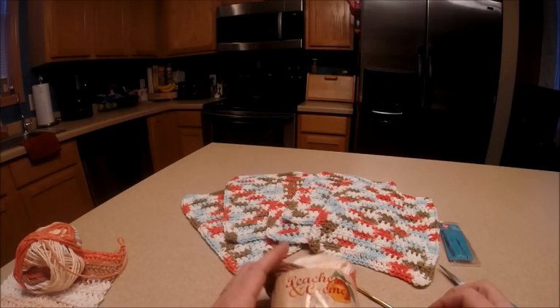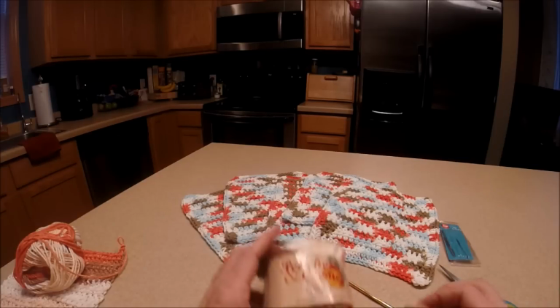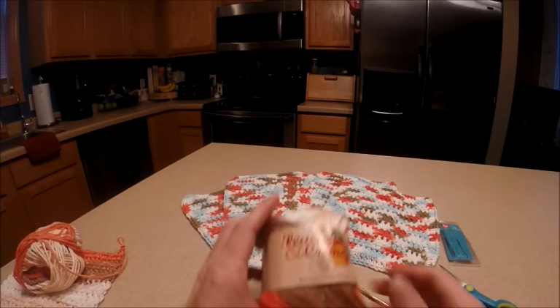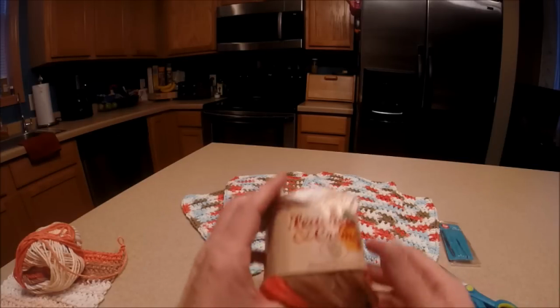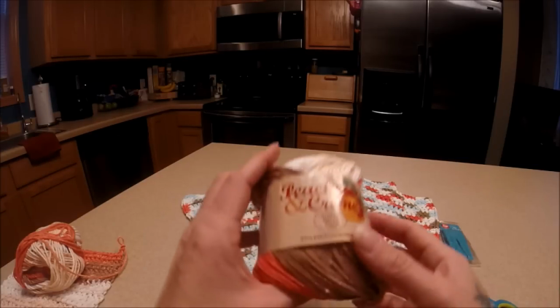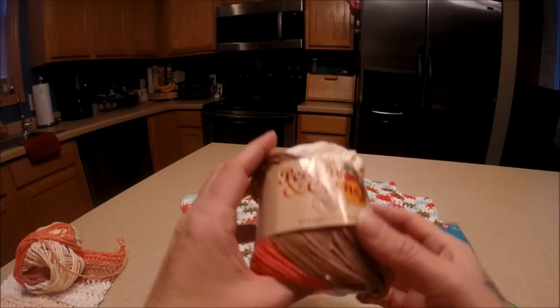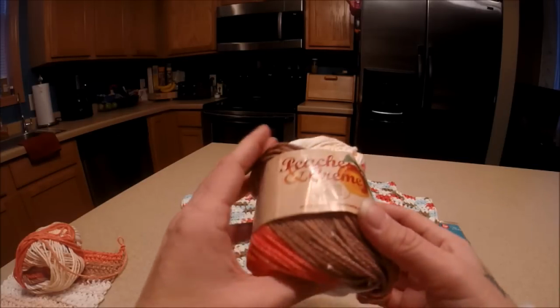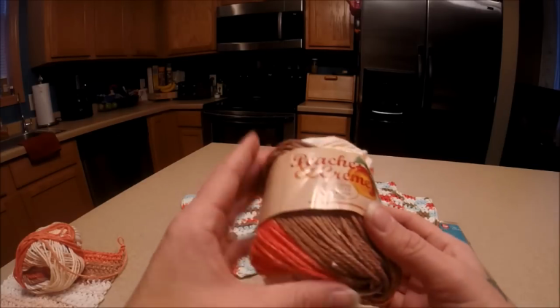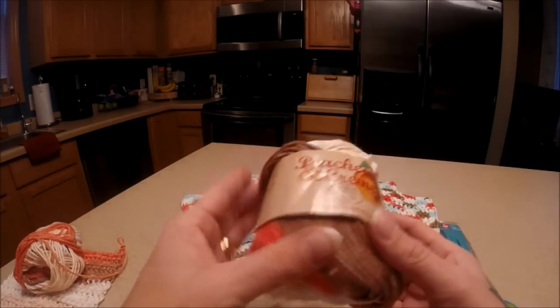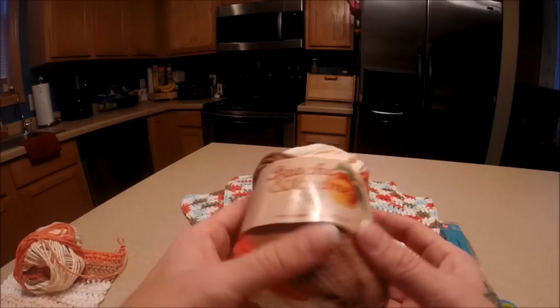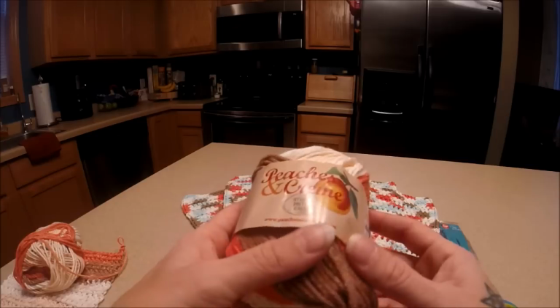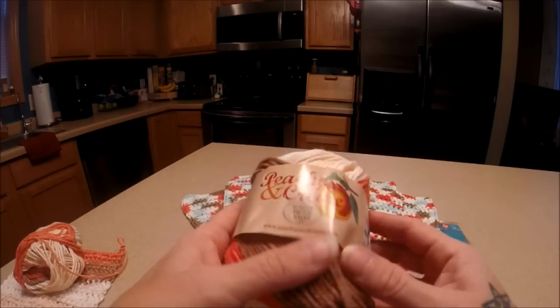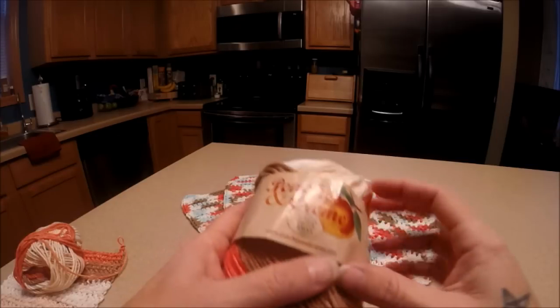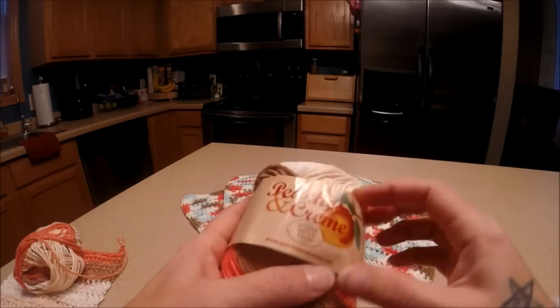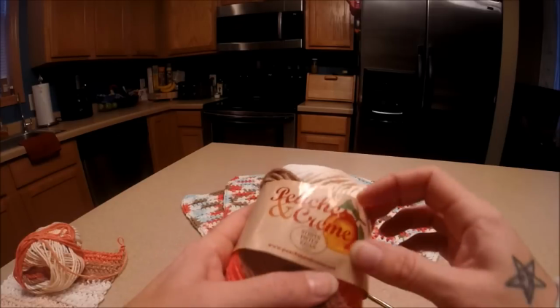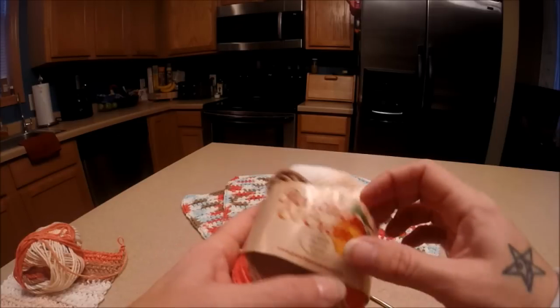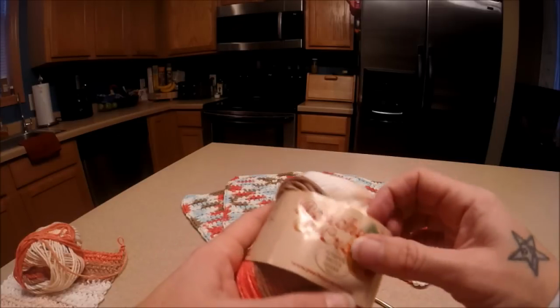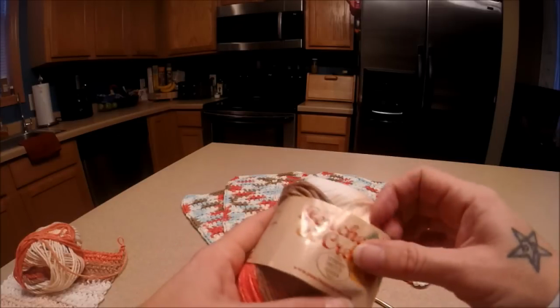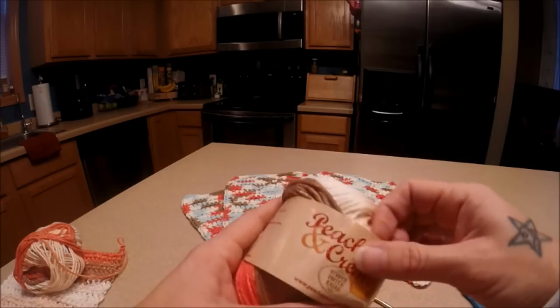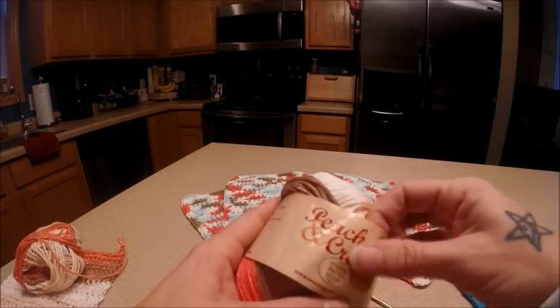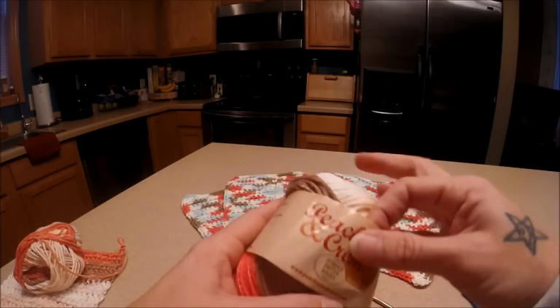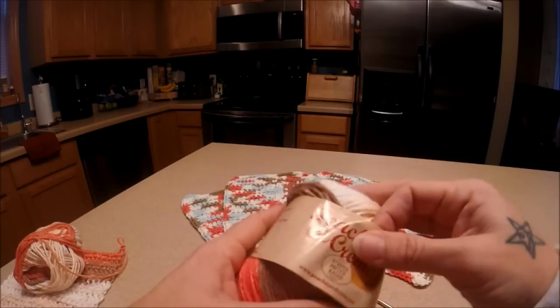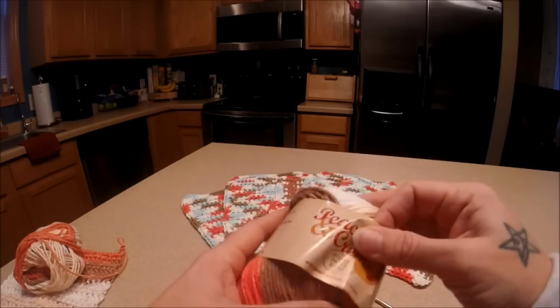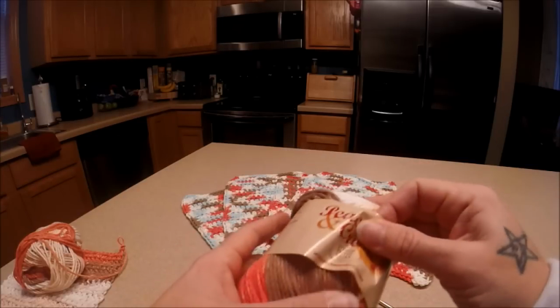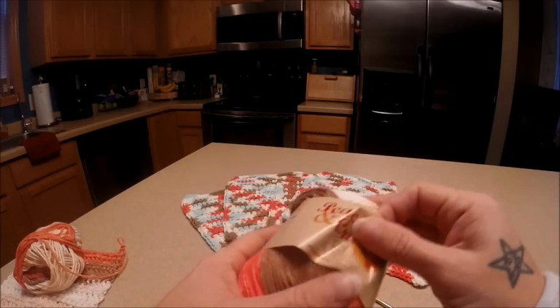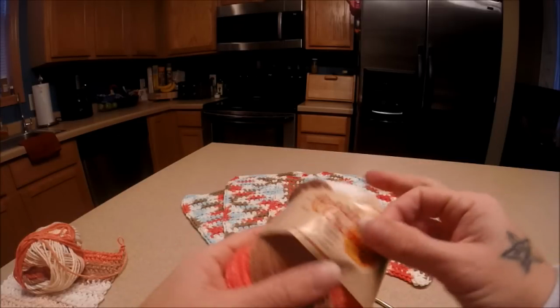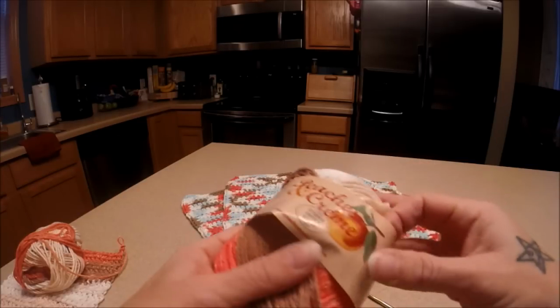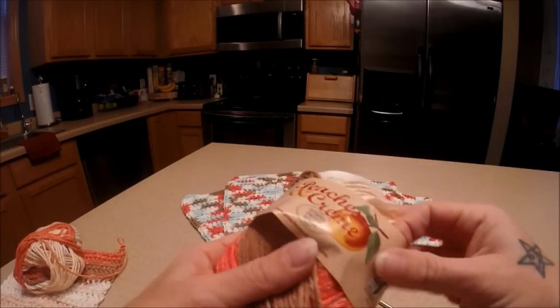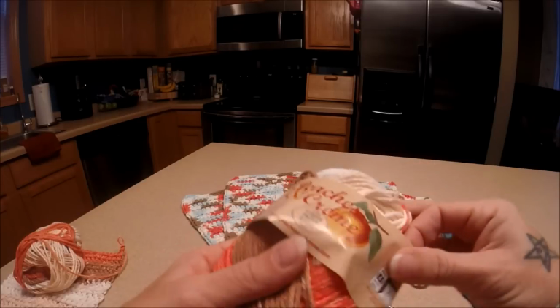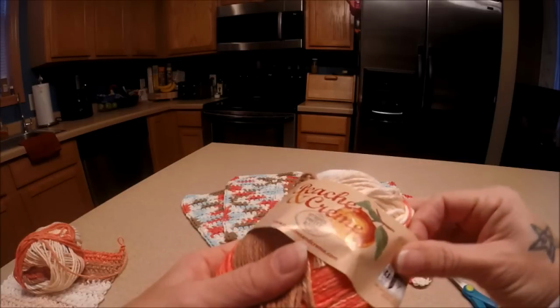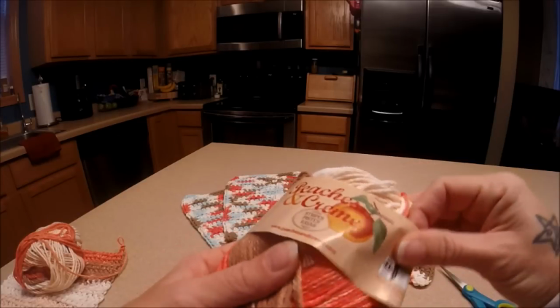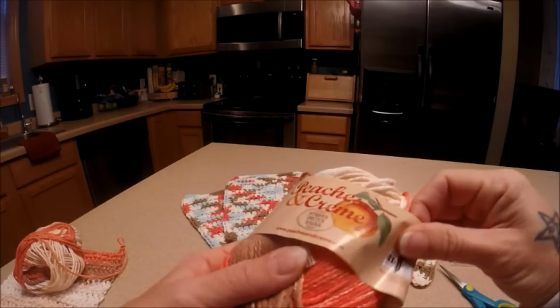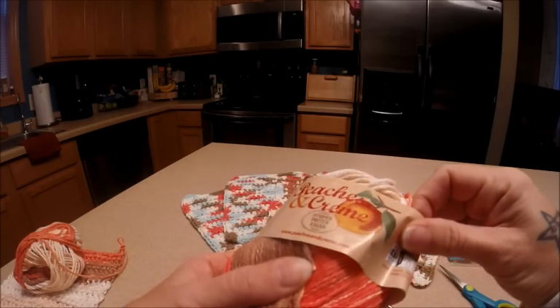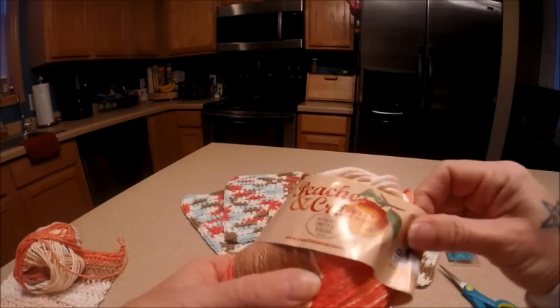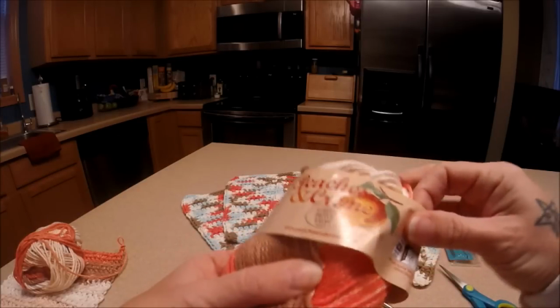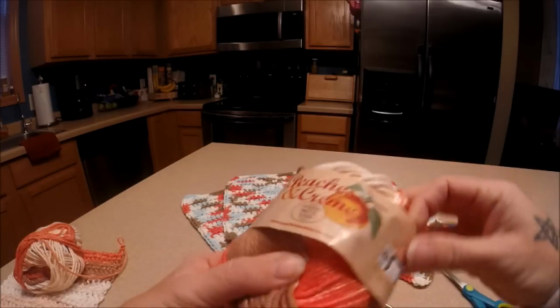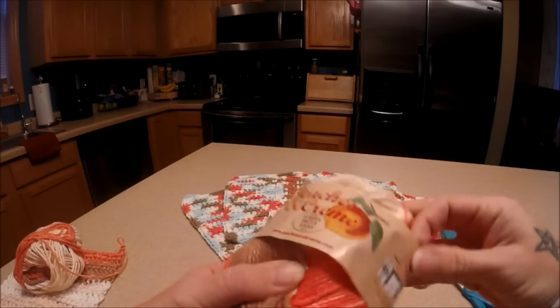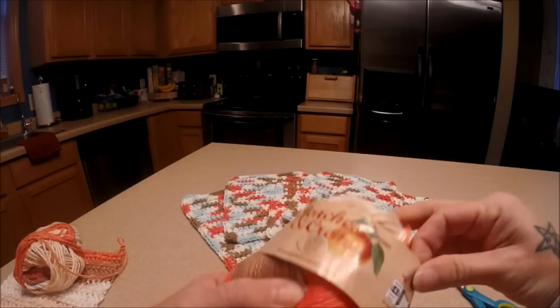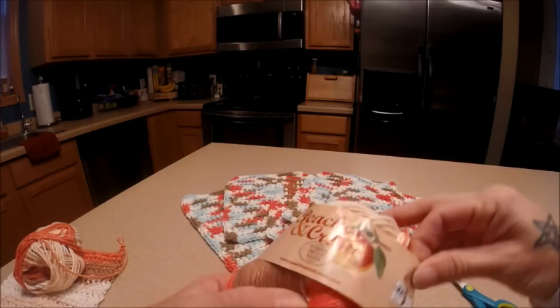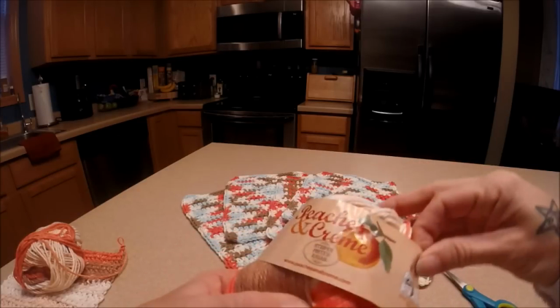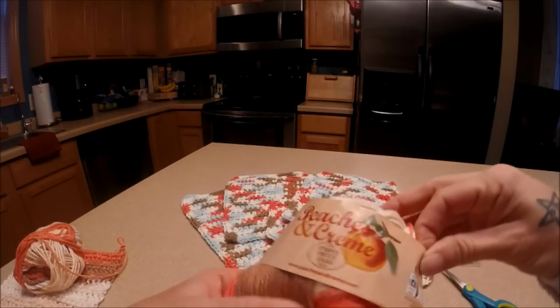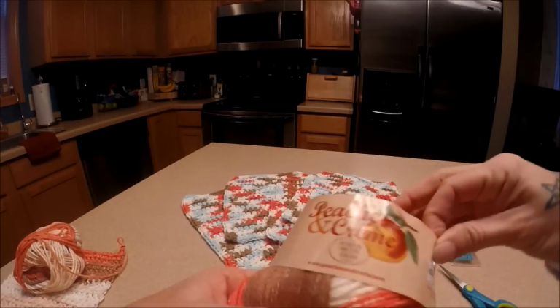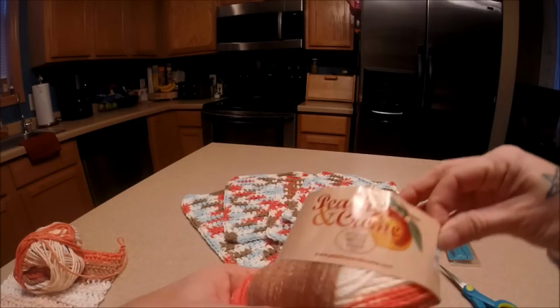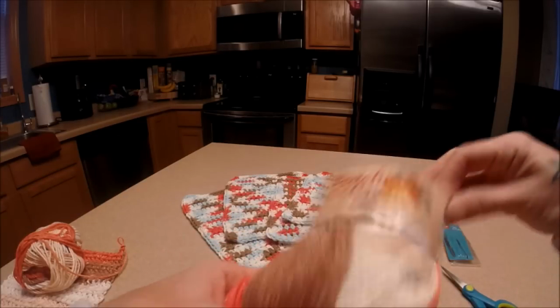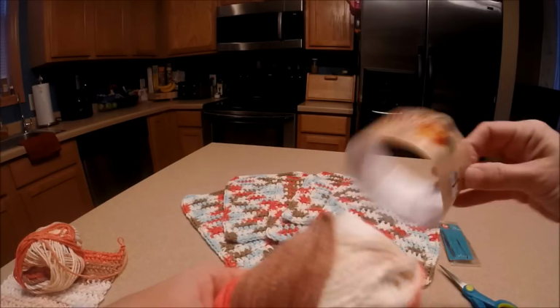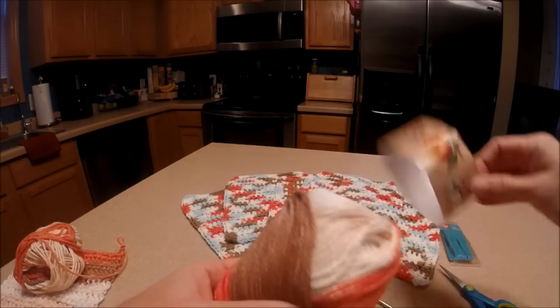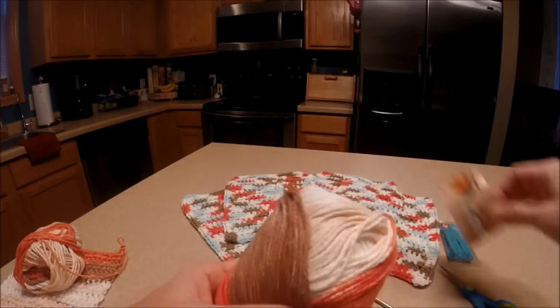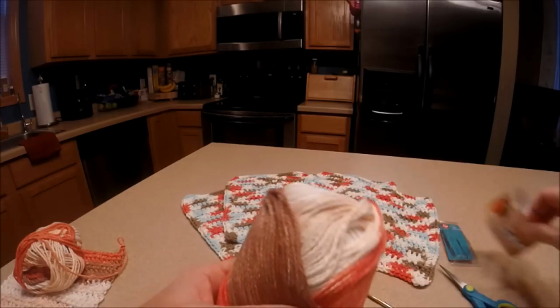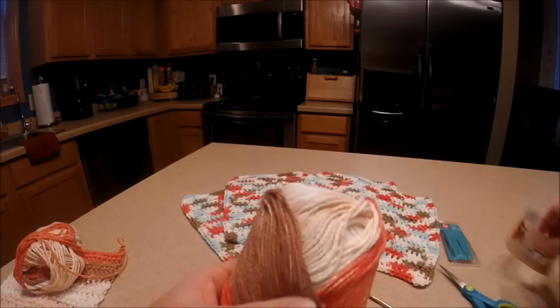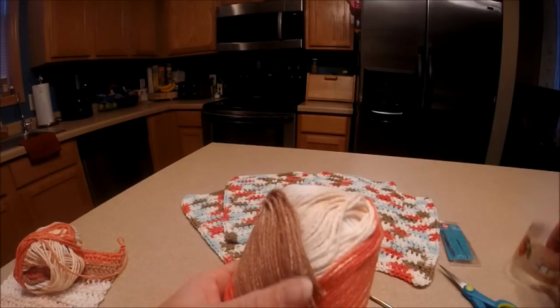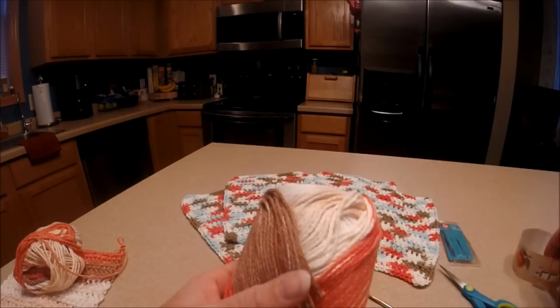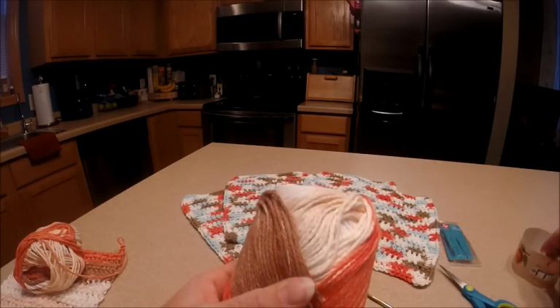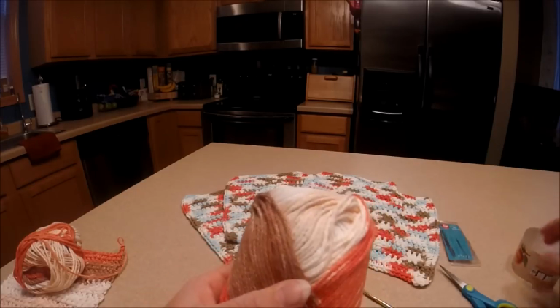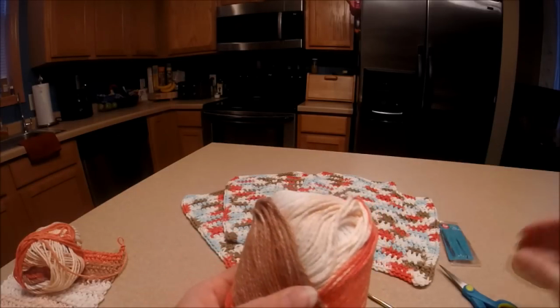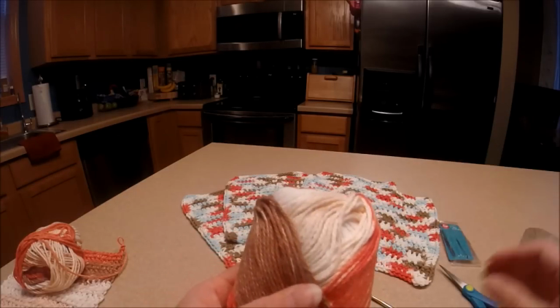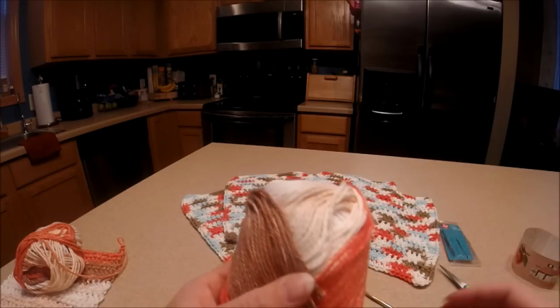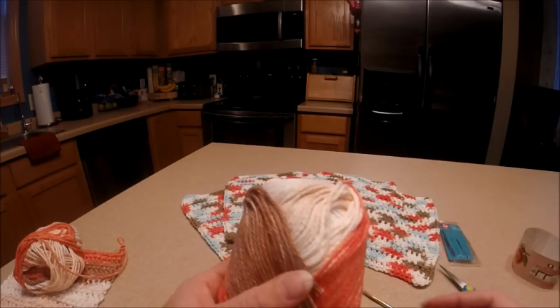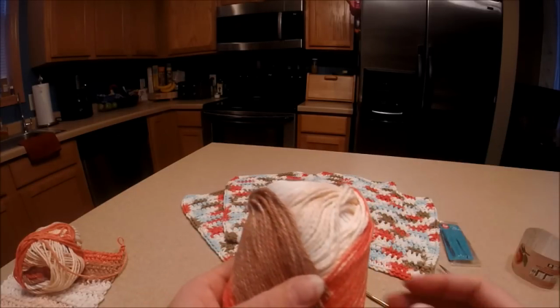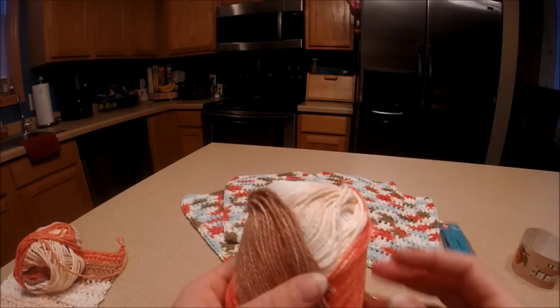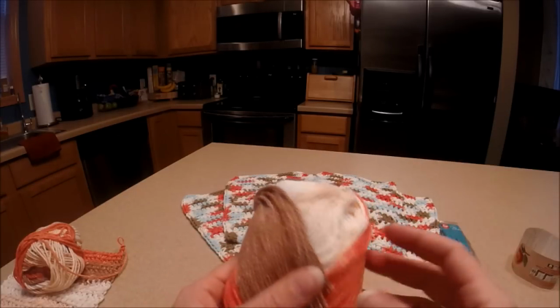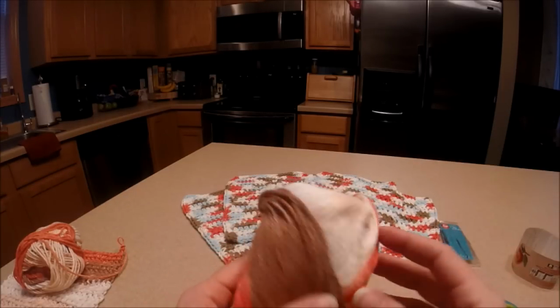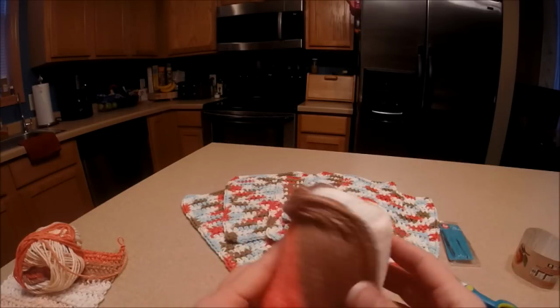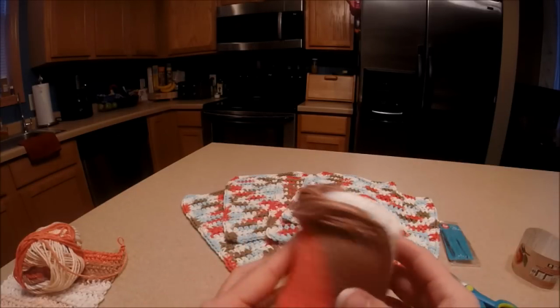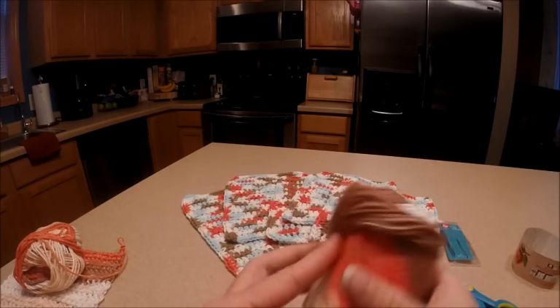This is super easy. It takes about a half hour to 45 minutes to make one.